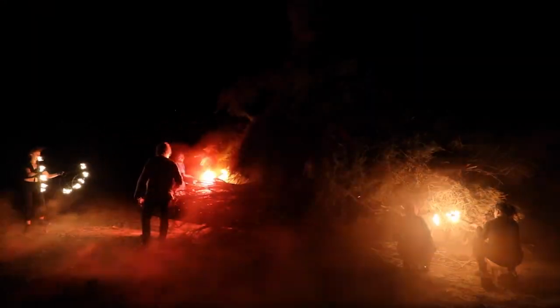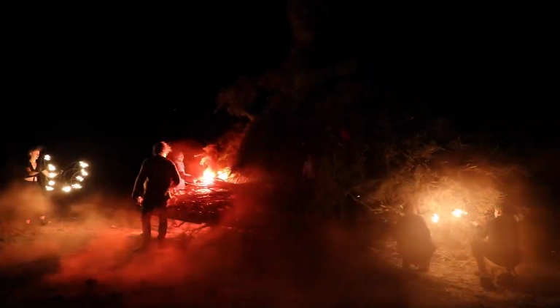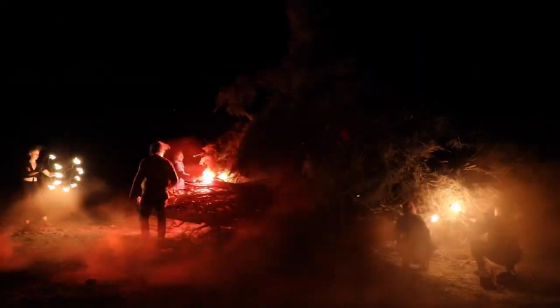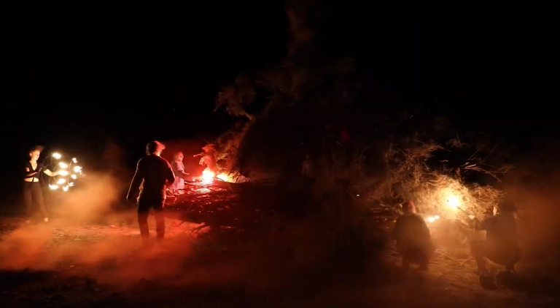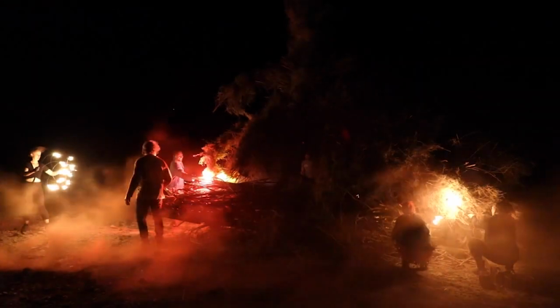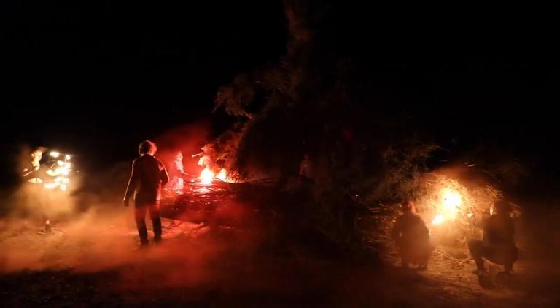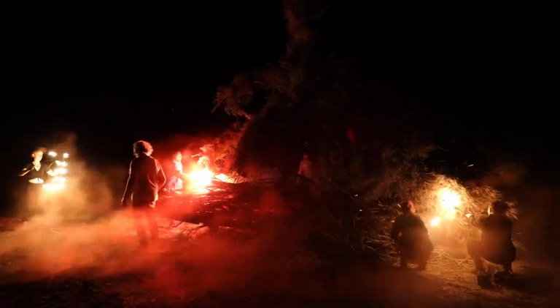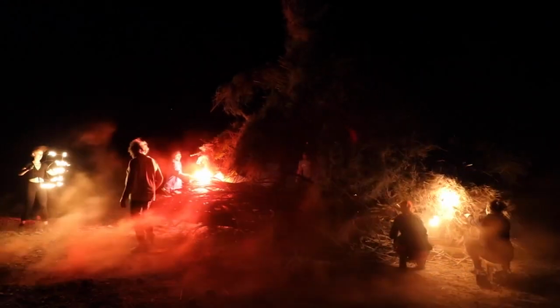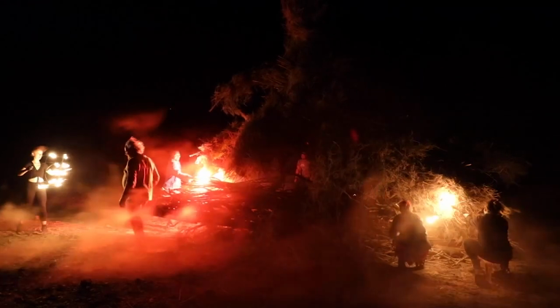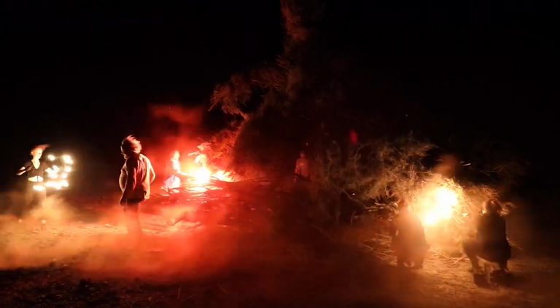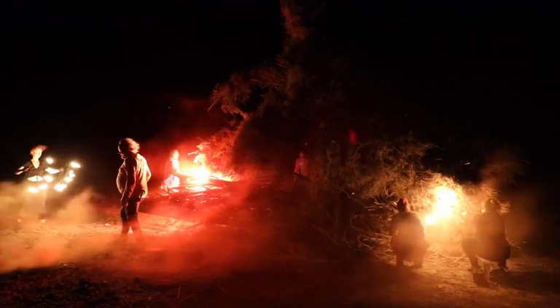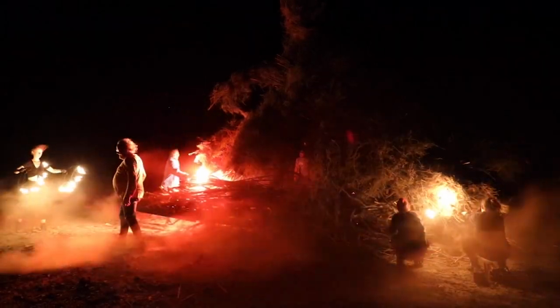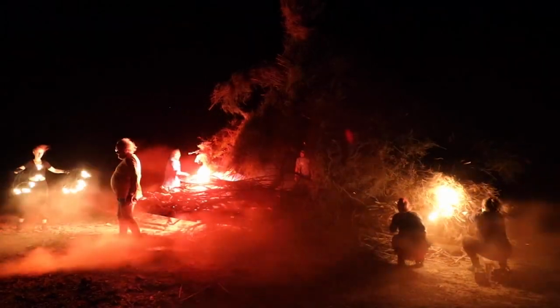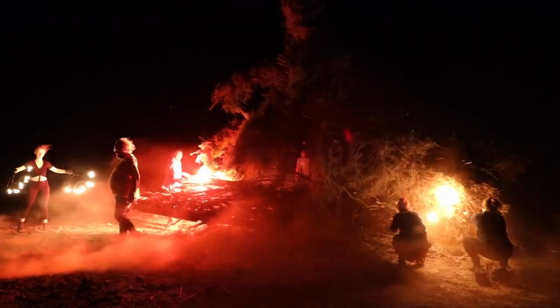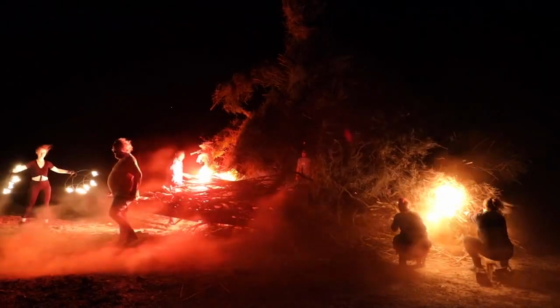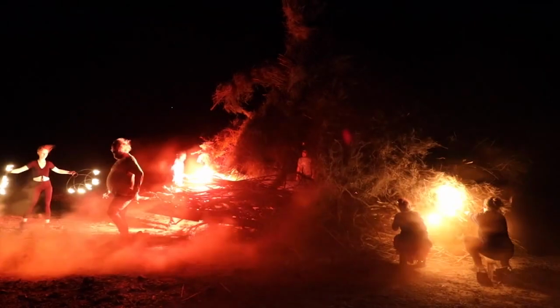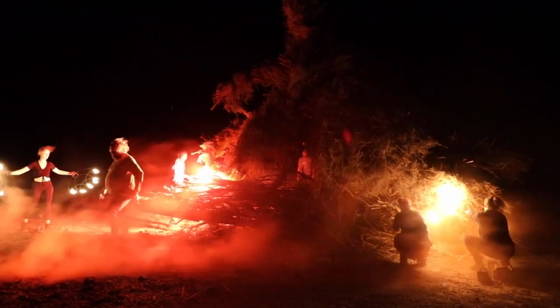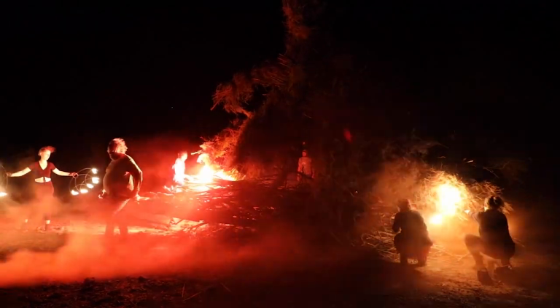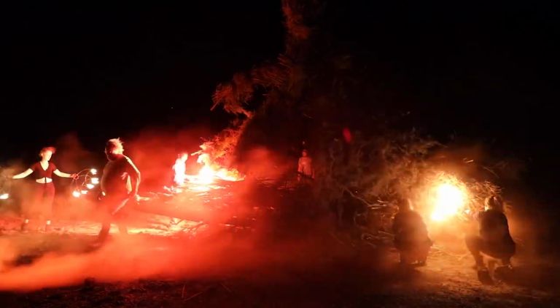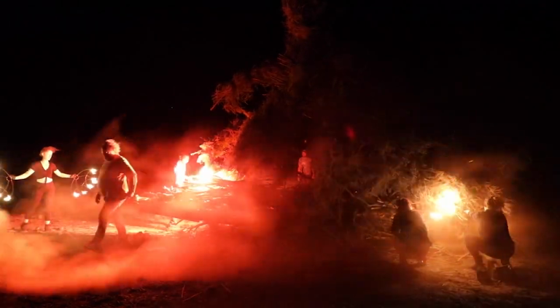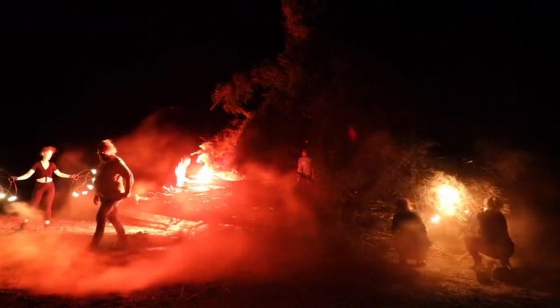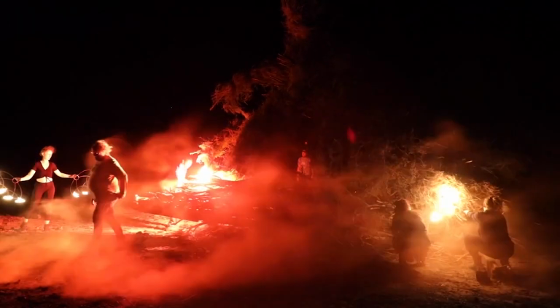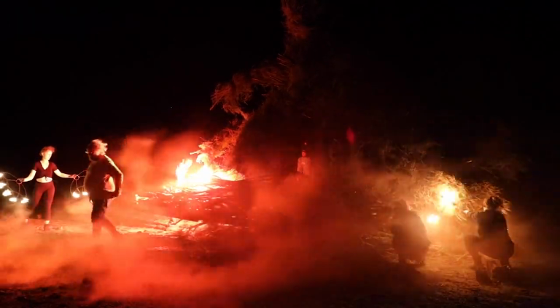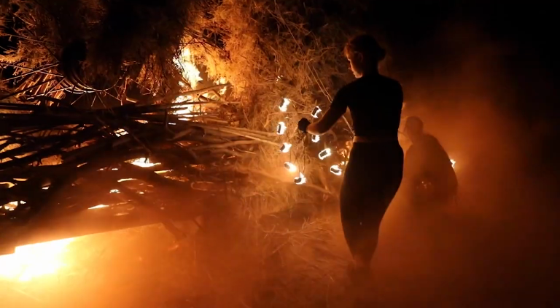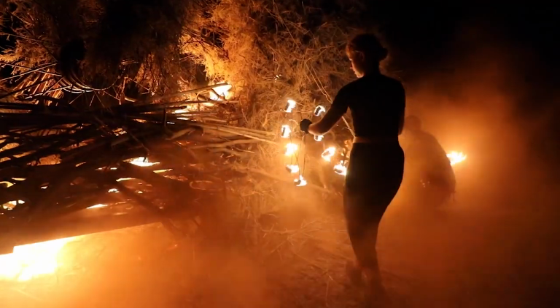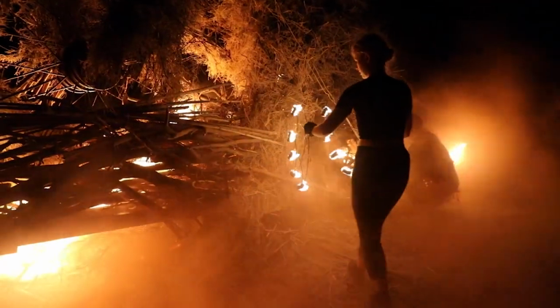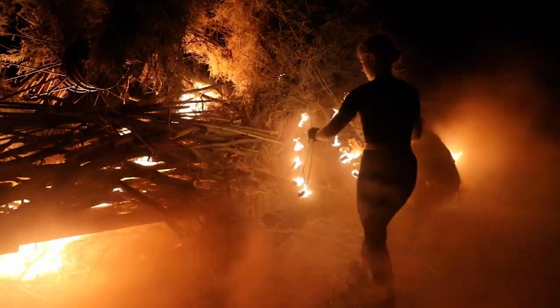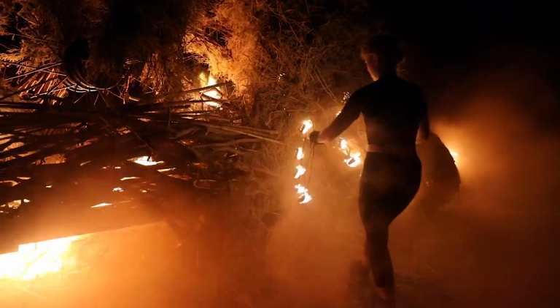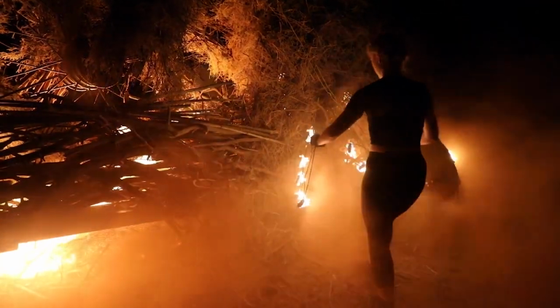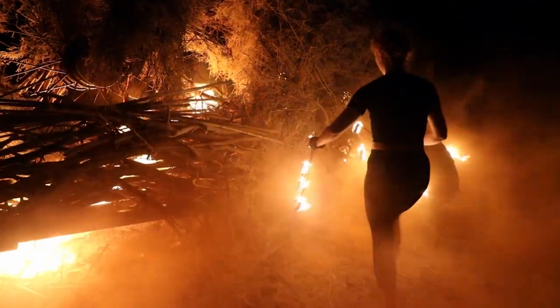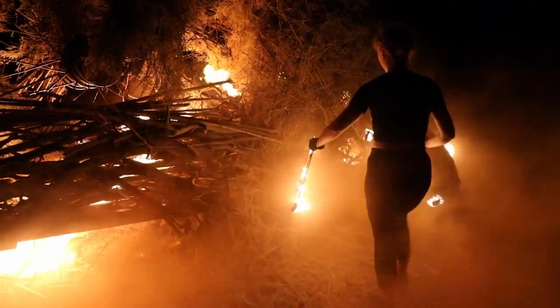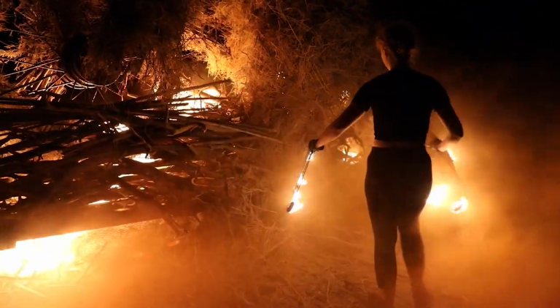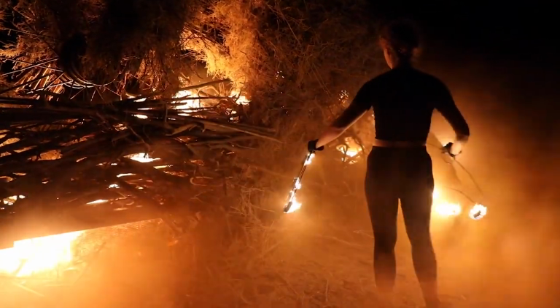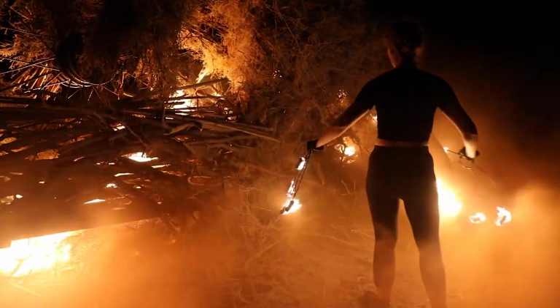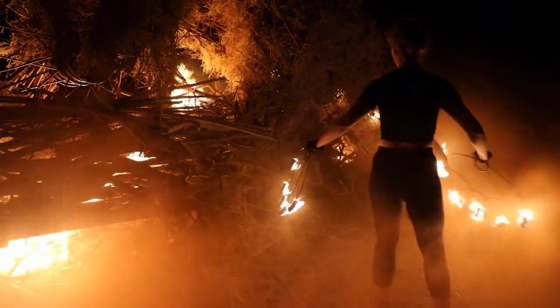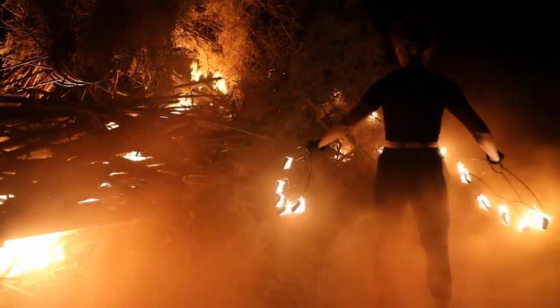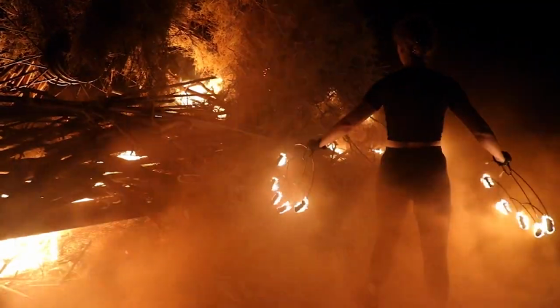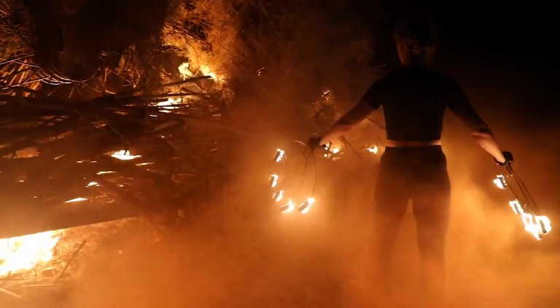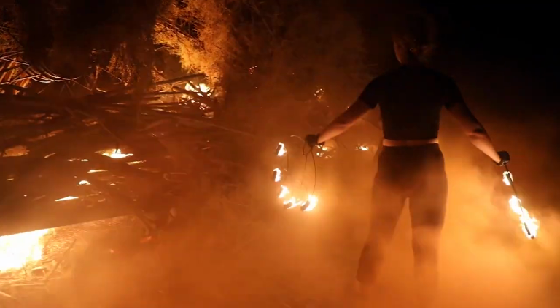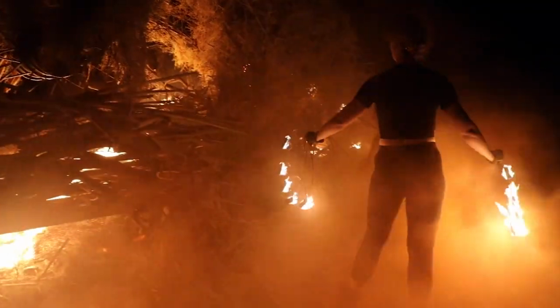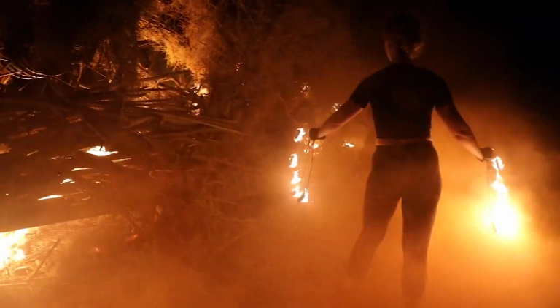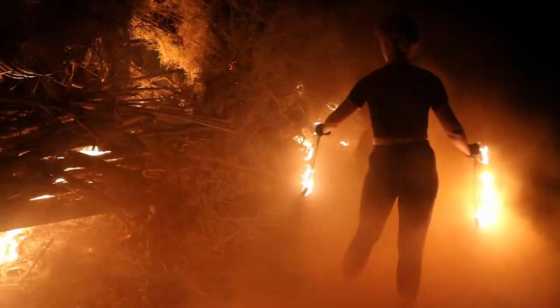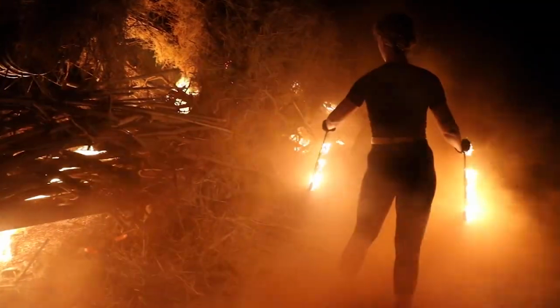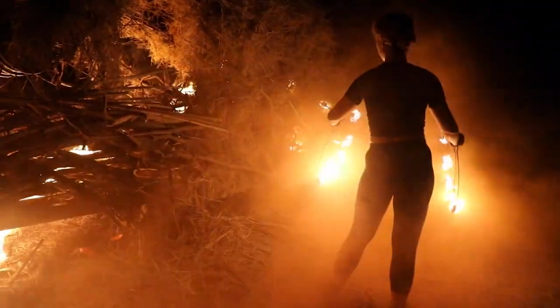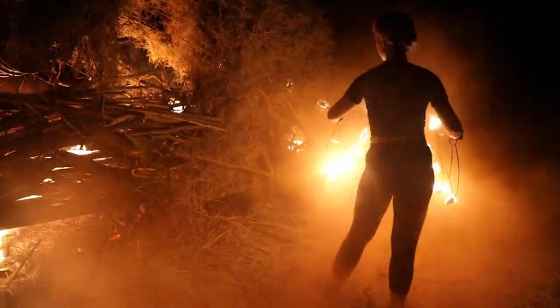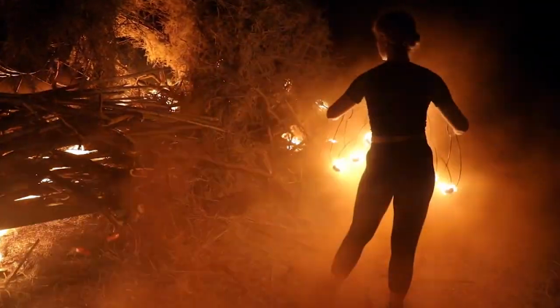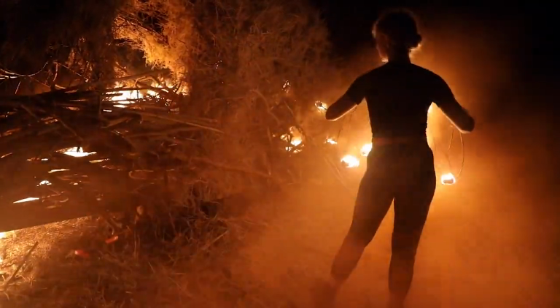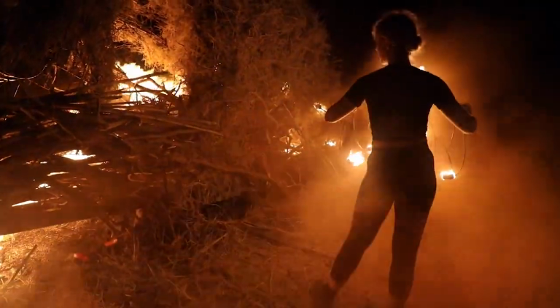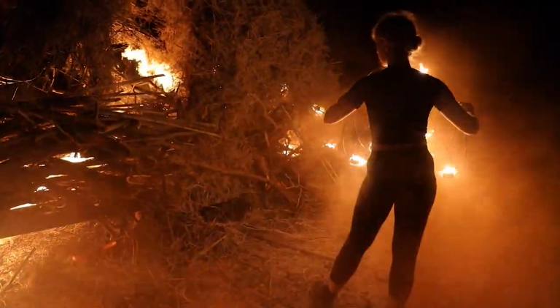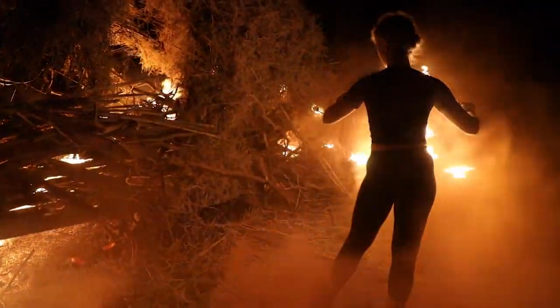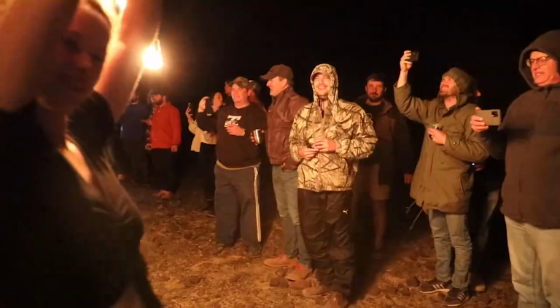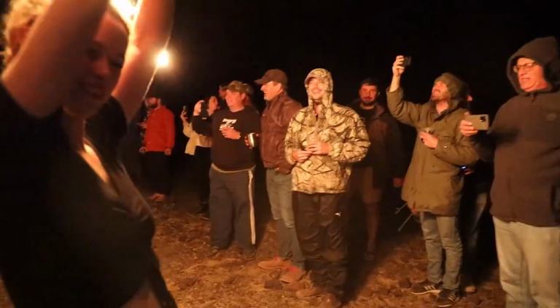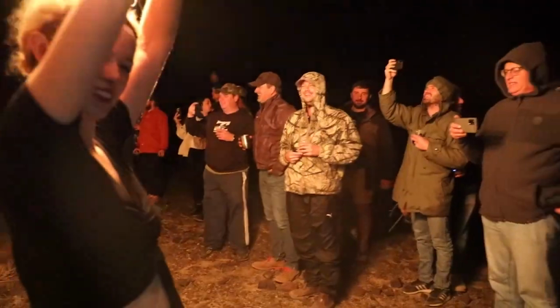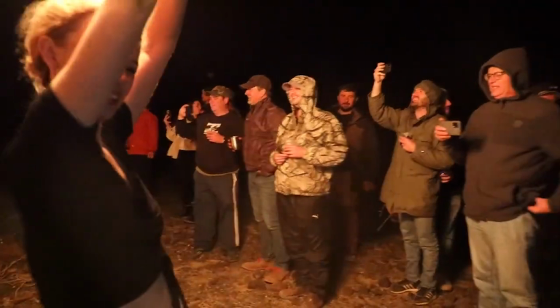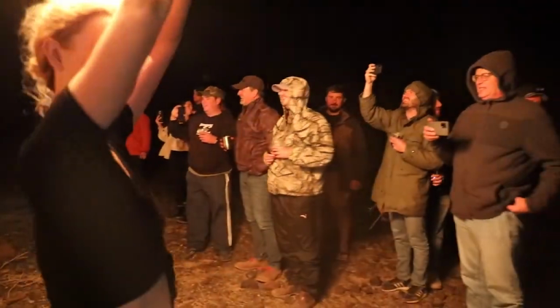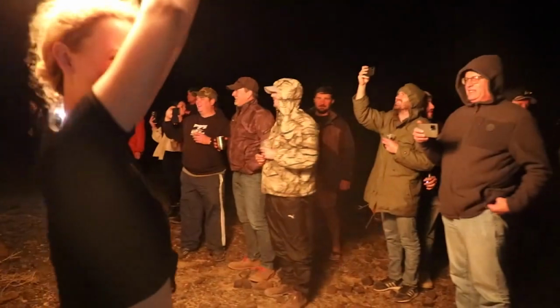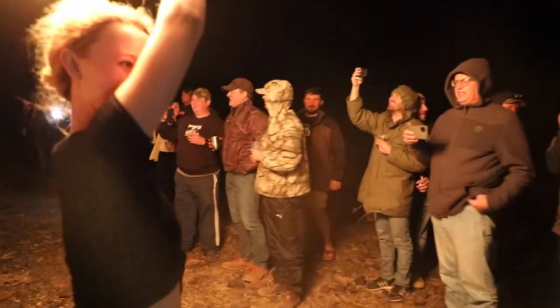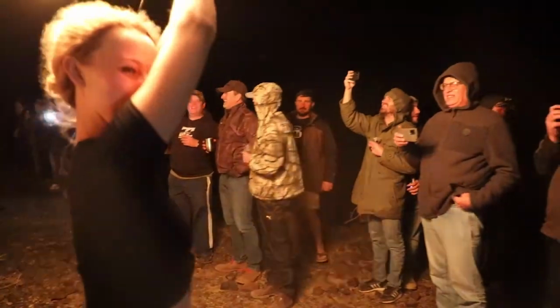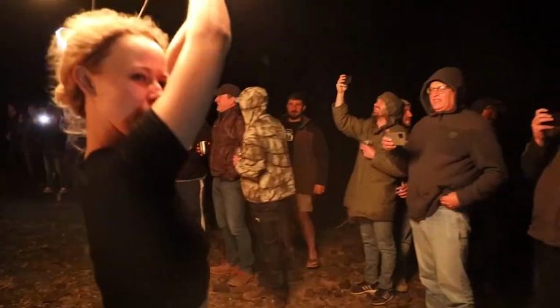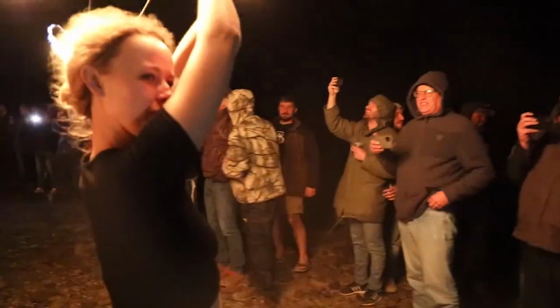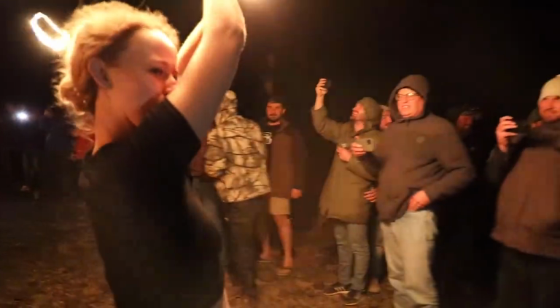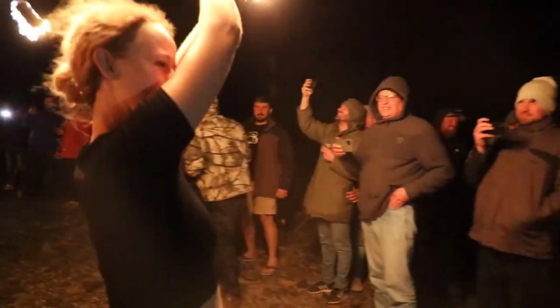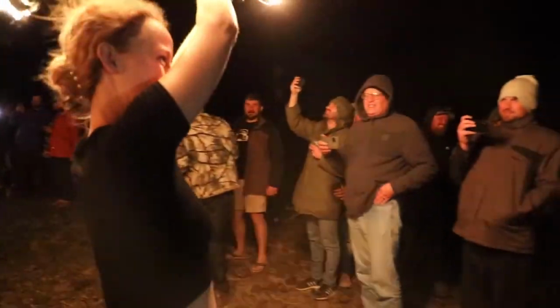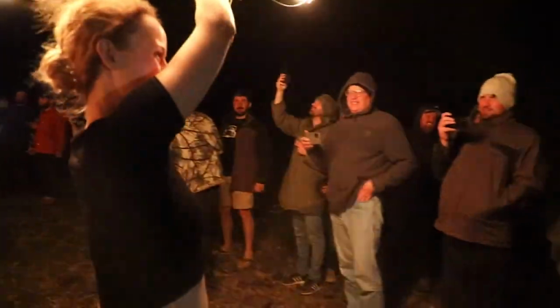It is after all a bike burn, and the fire gets lit Saturday night.